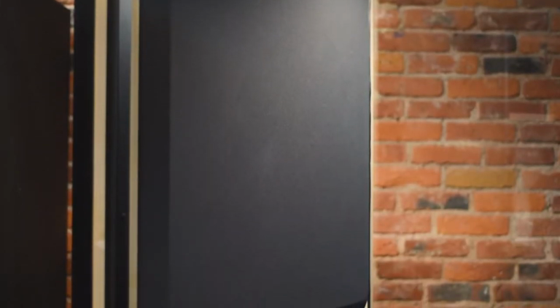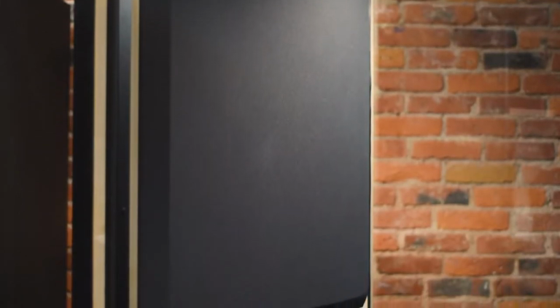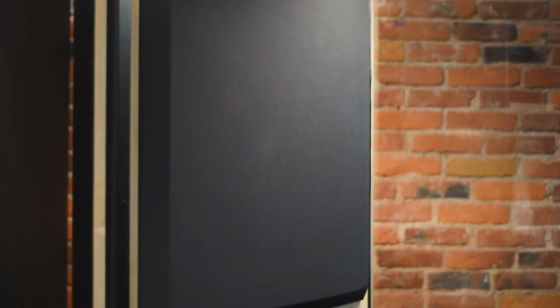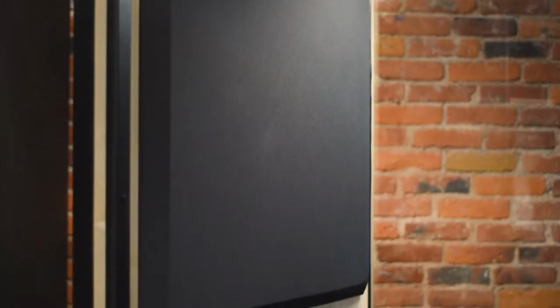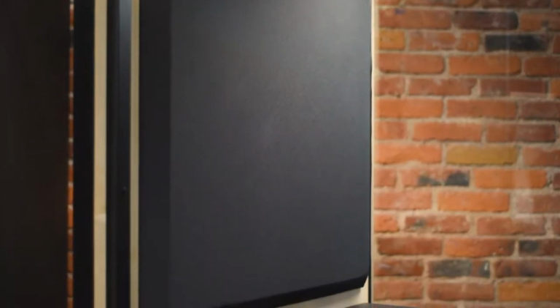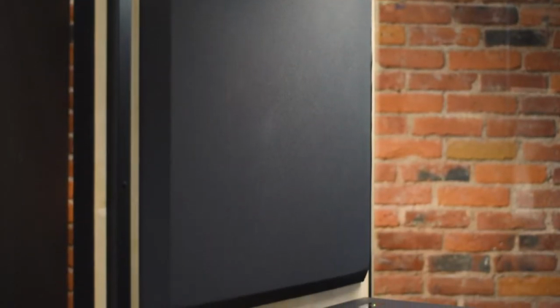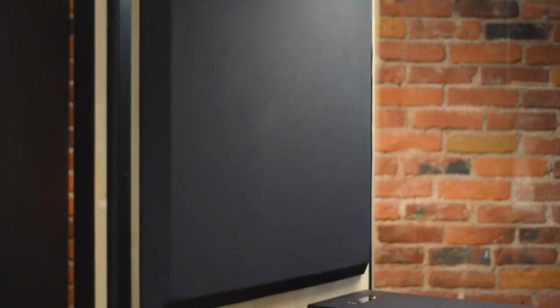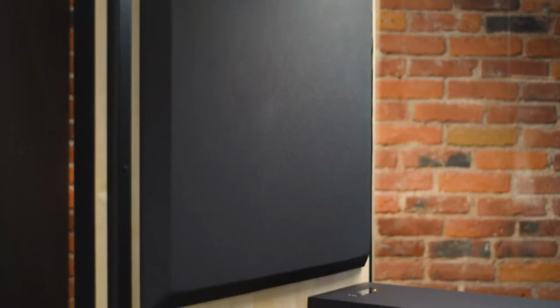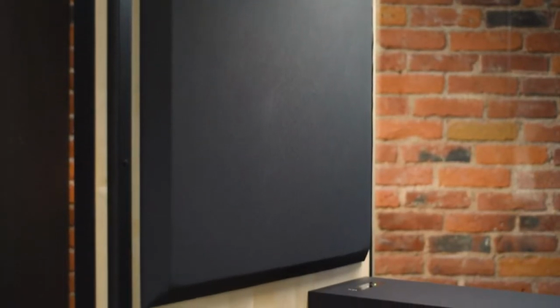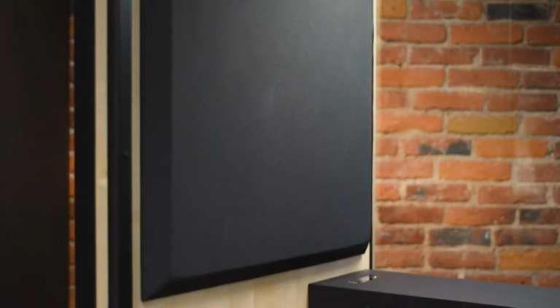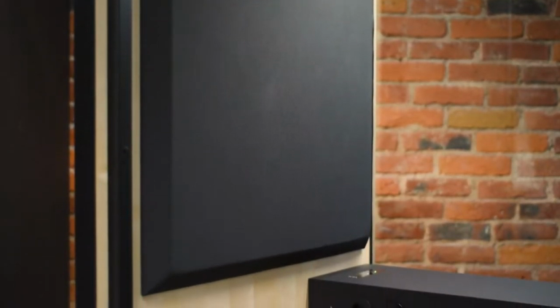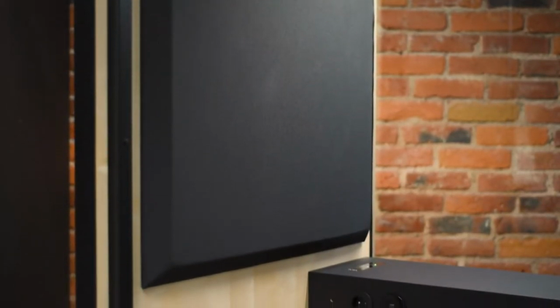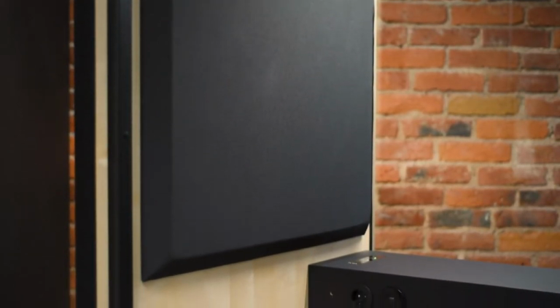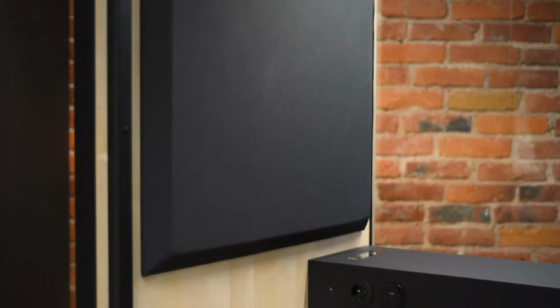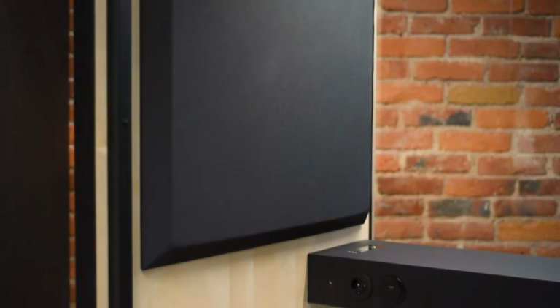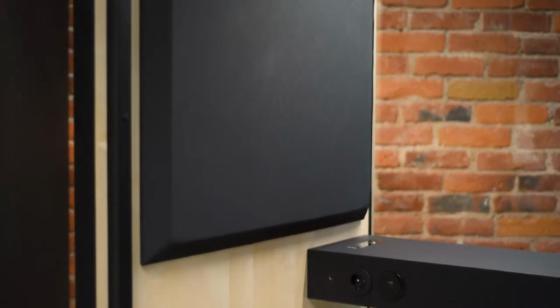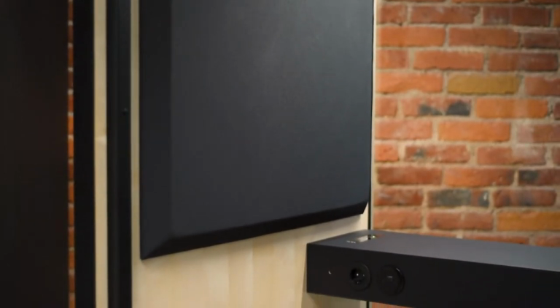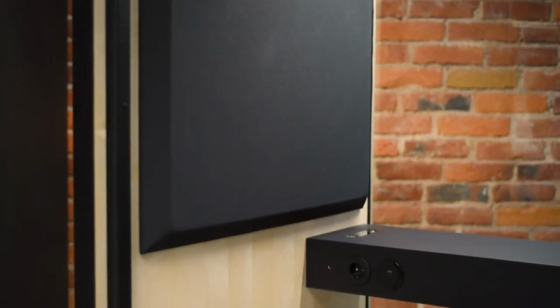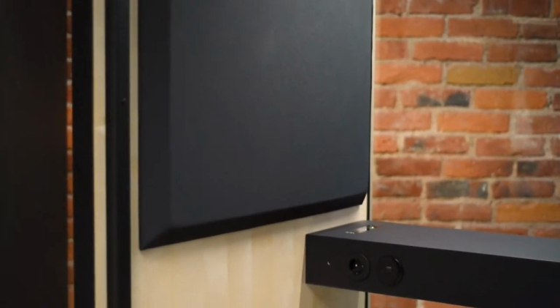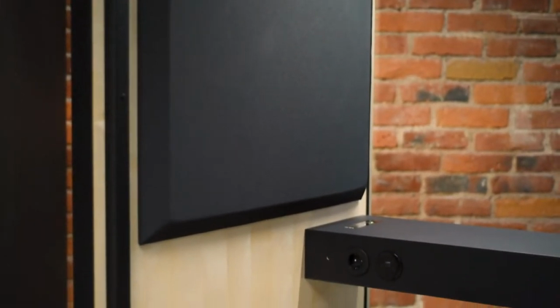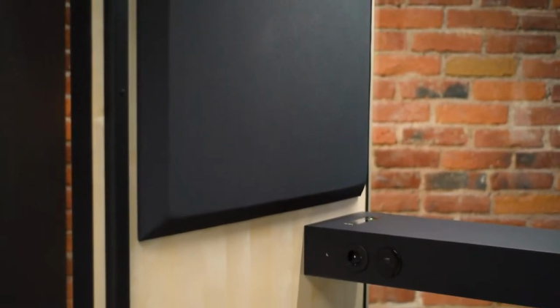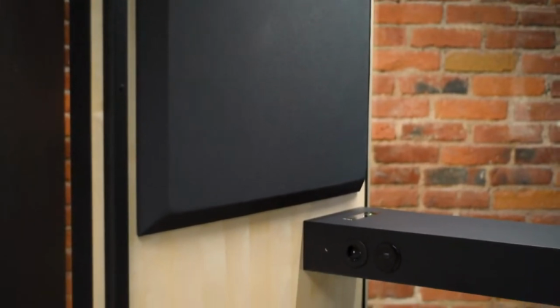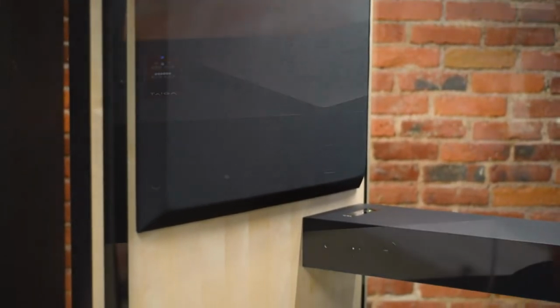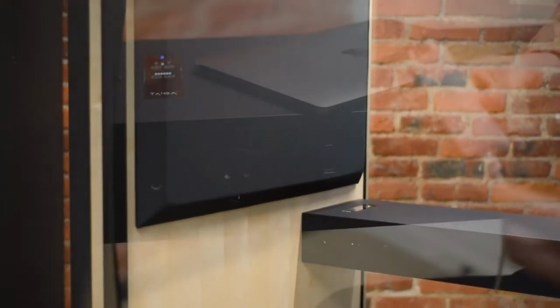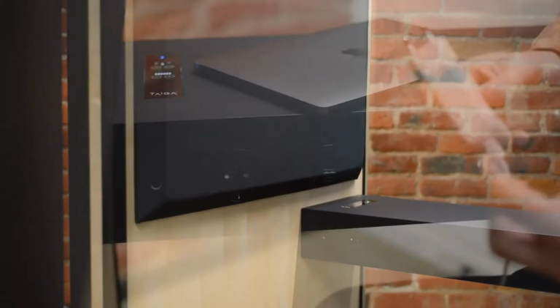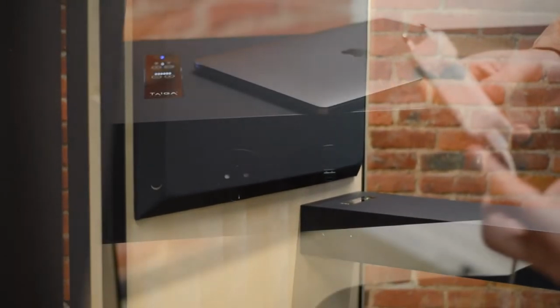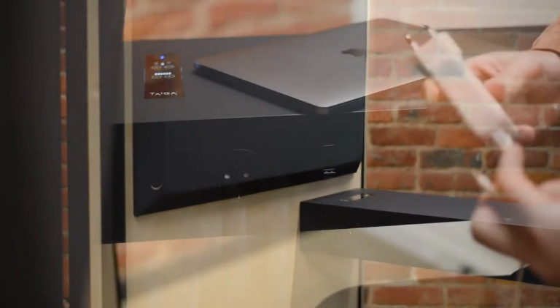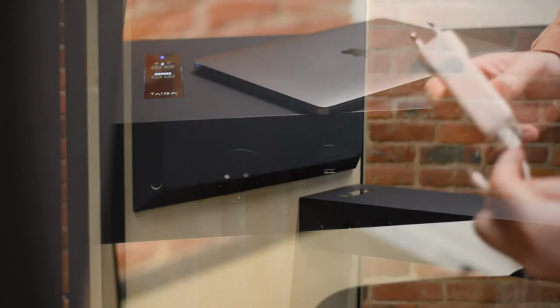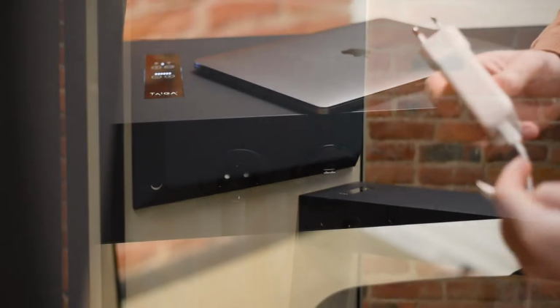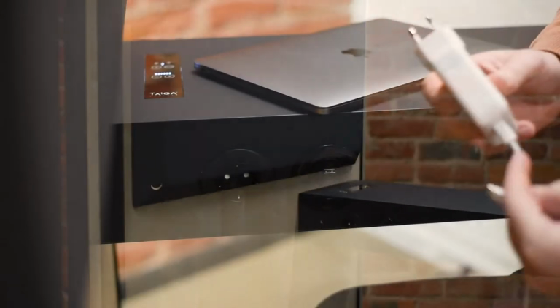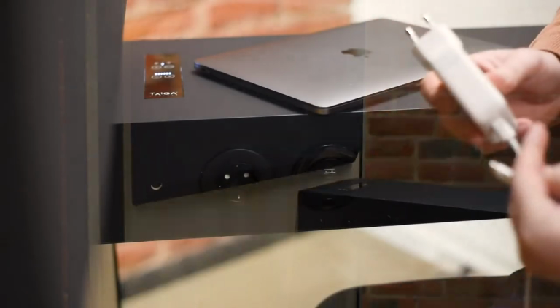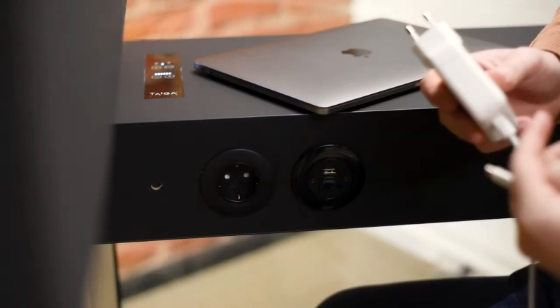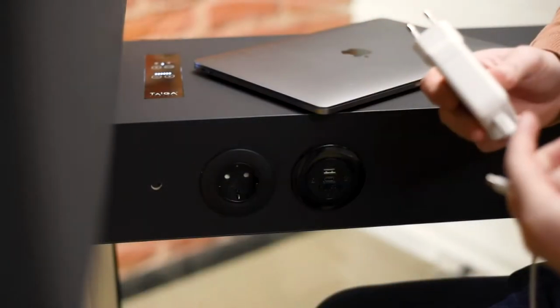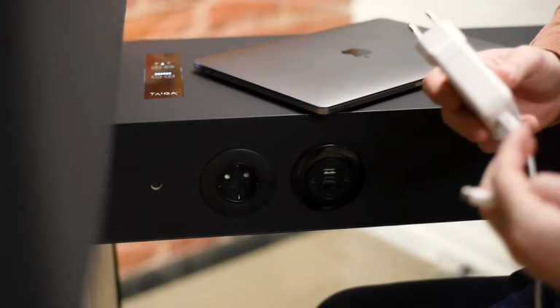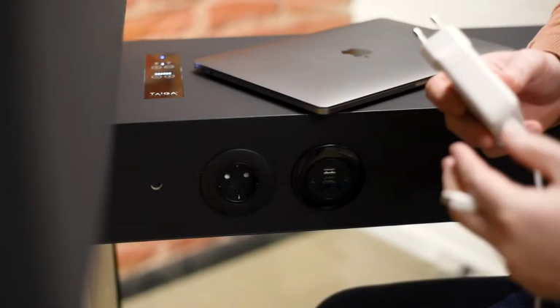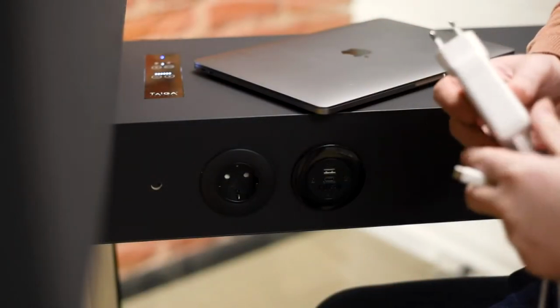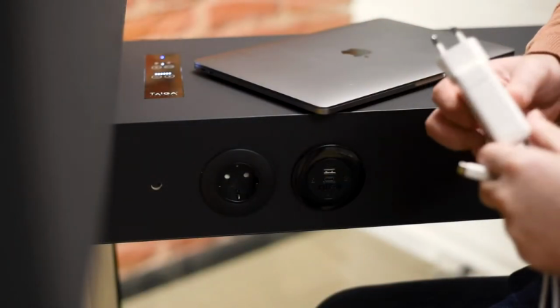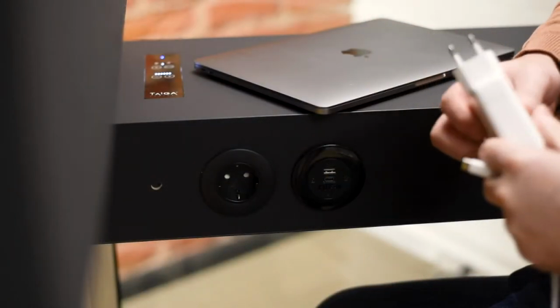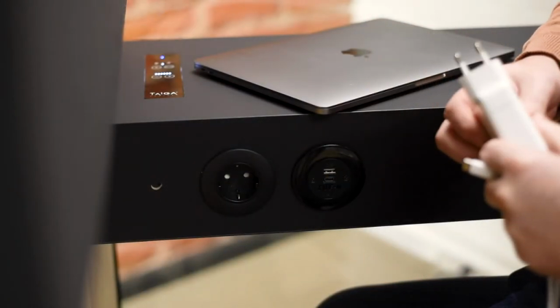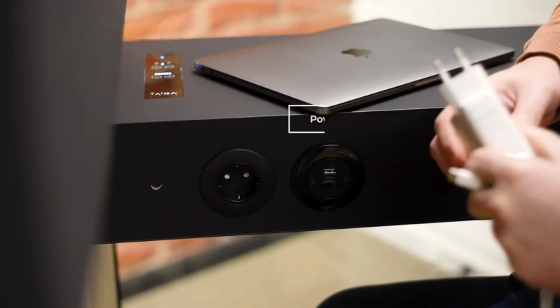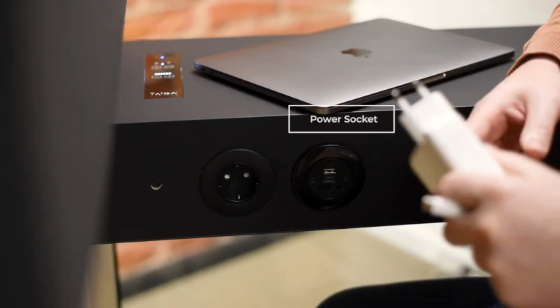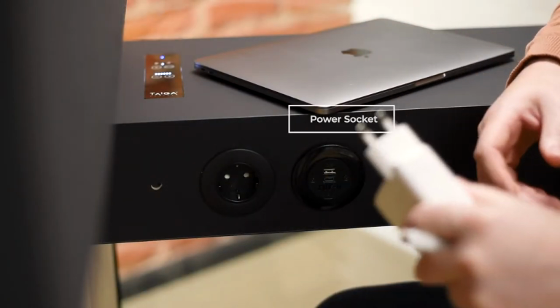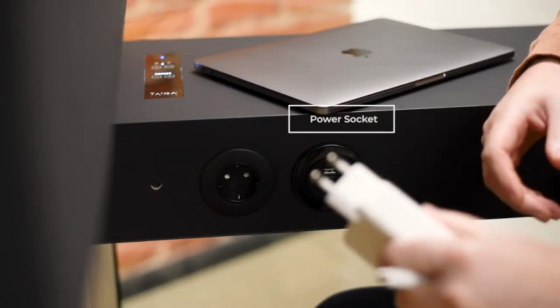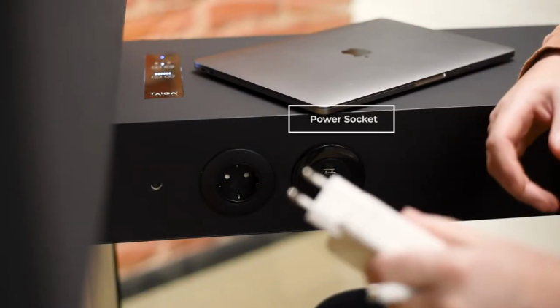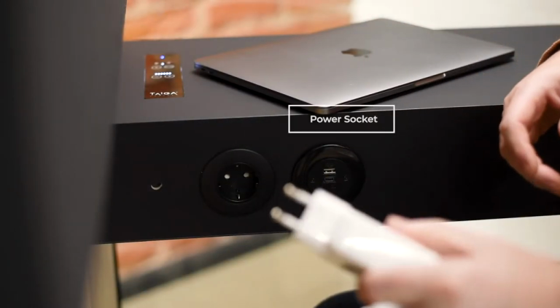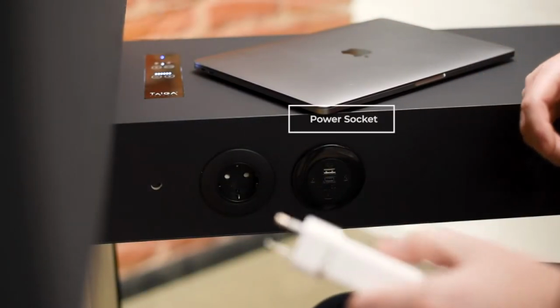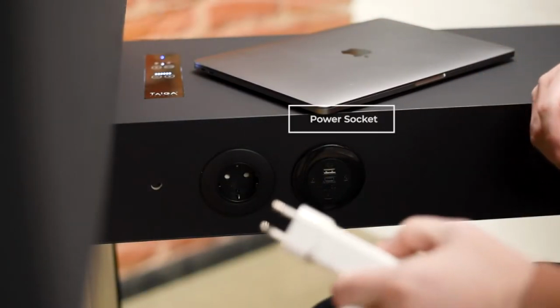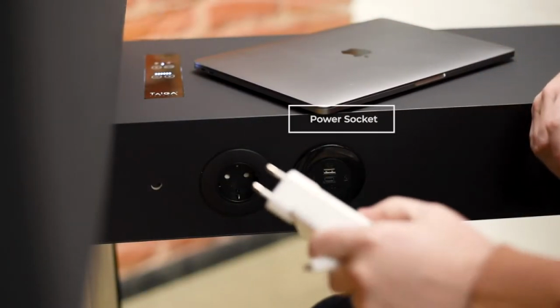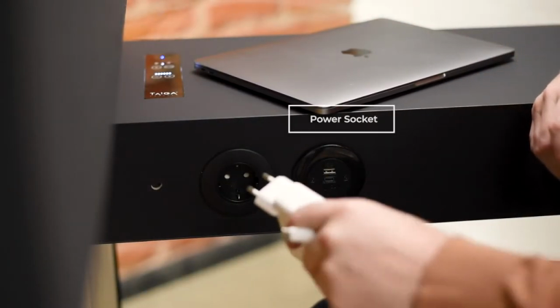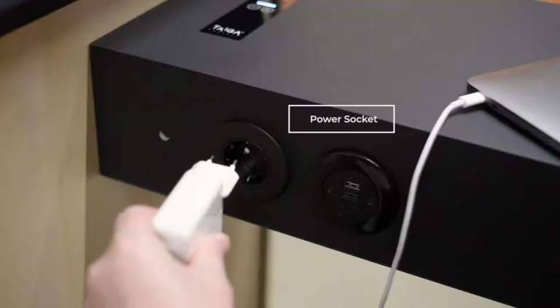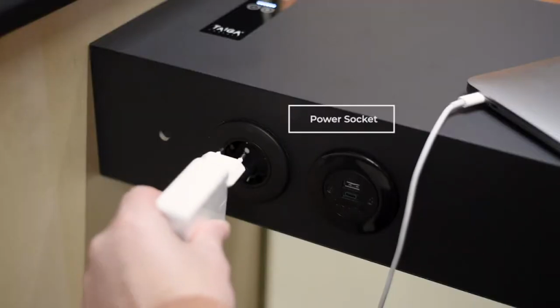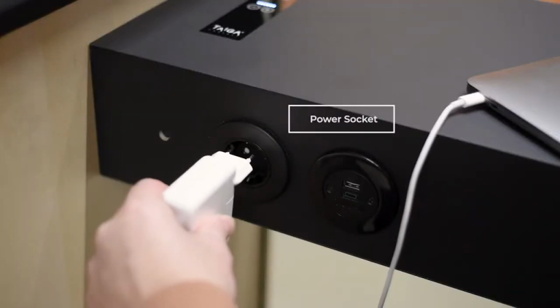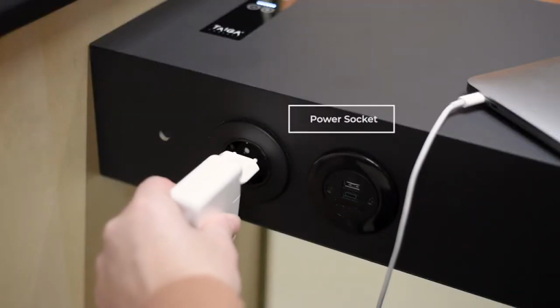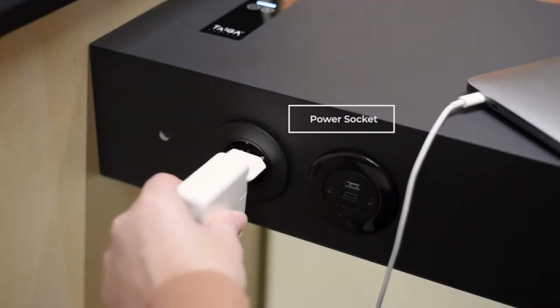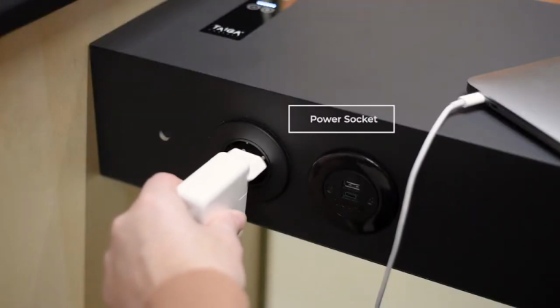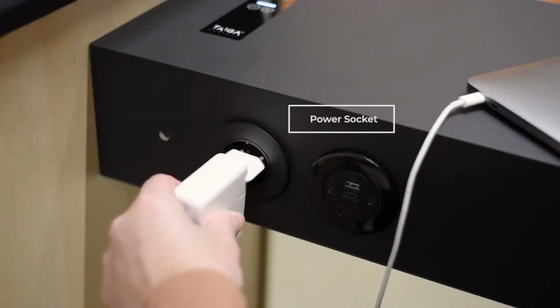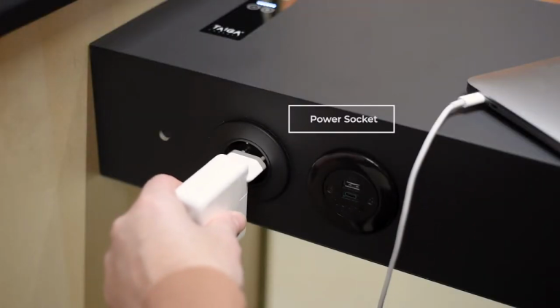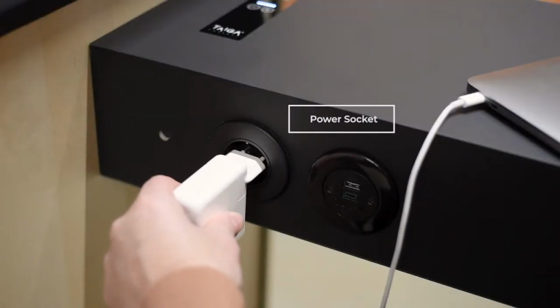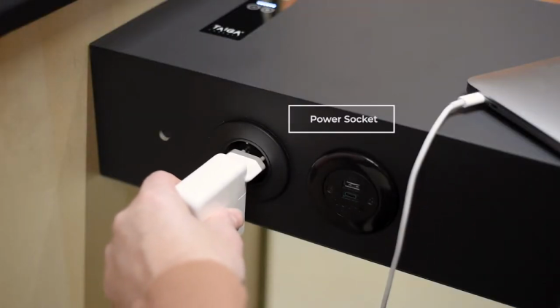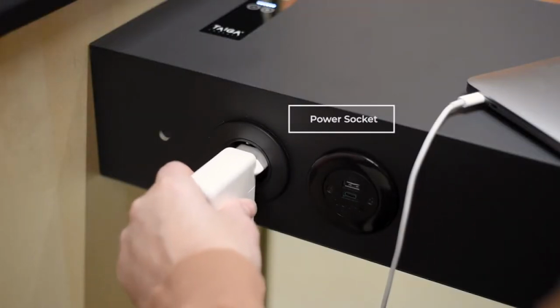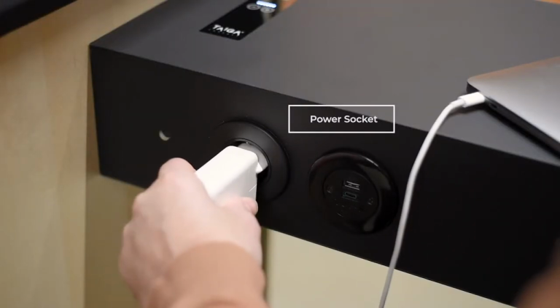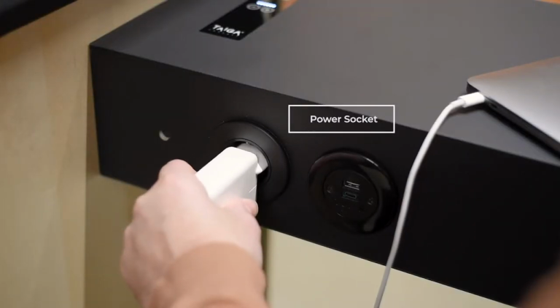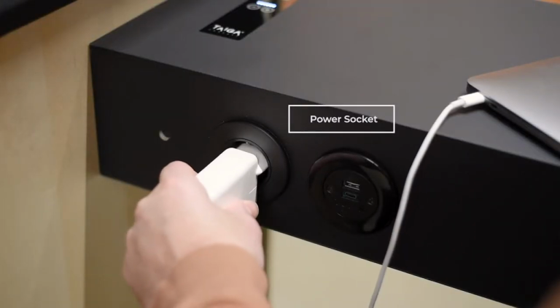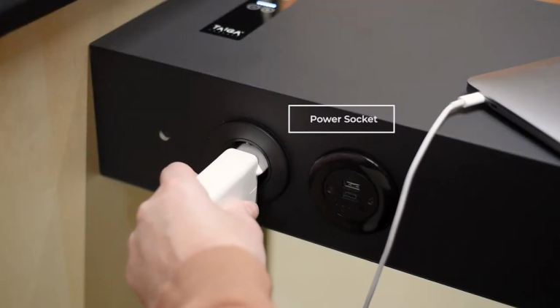The compact table is equipped with one country-specific socket by default and can be customized to include USB and other ports.